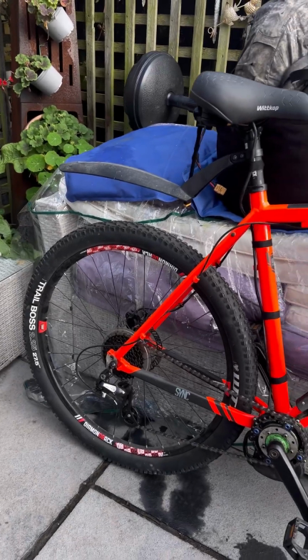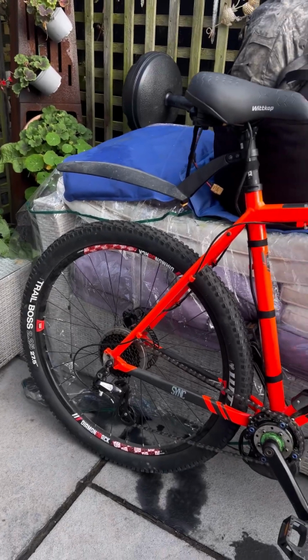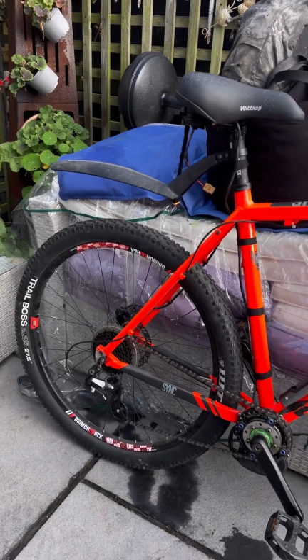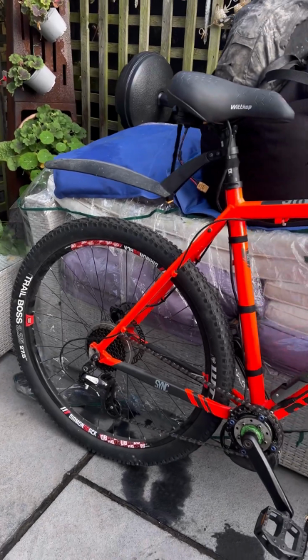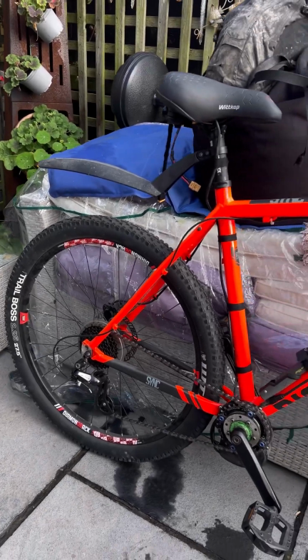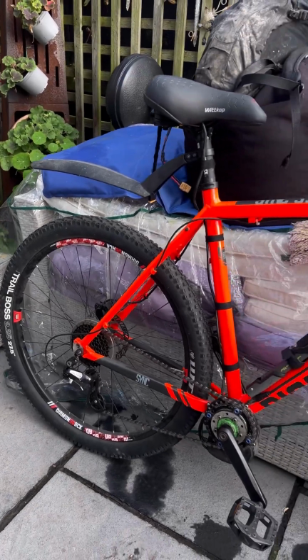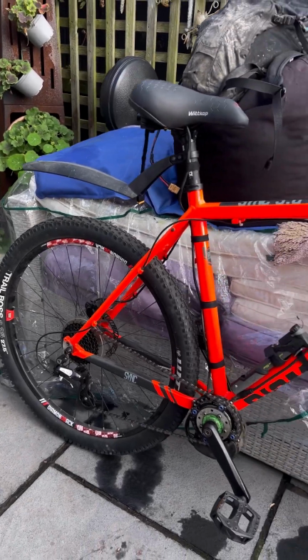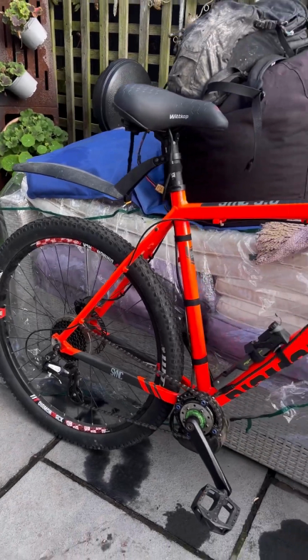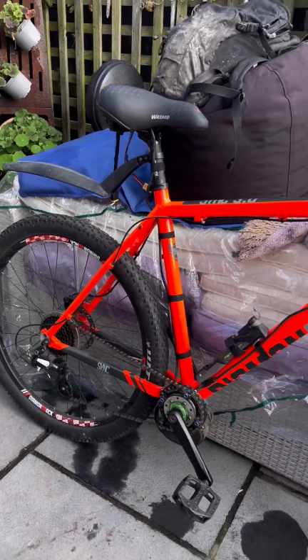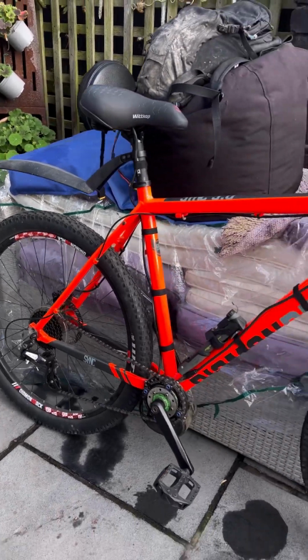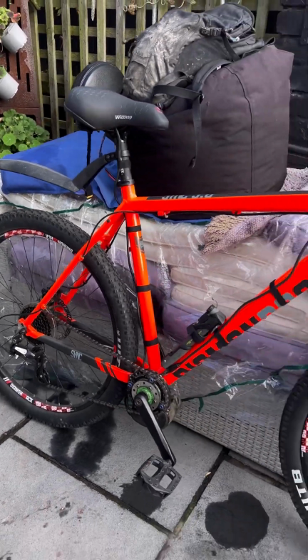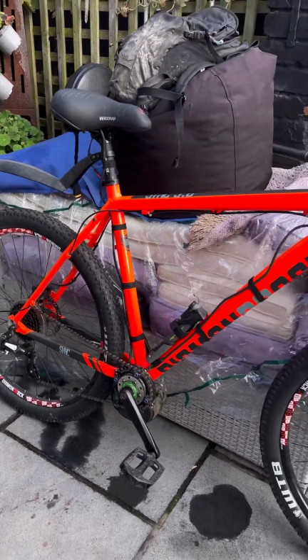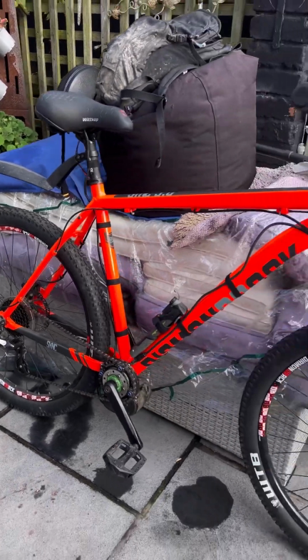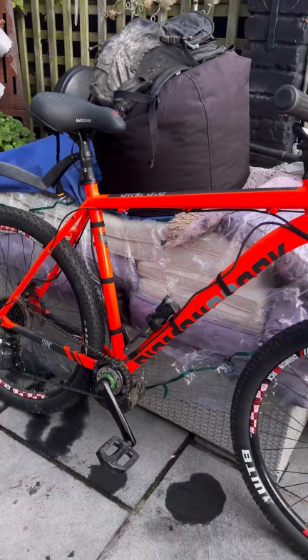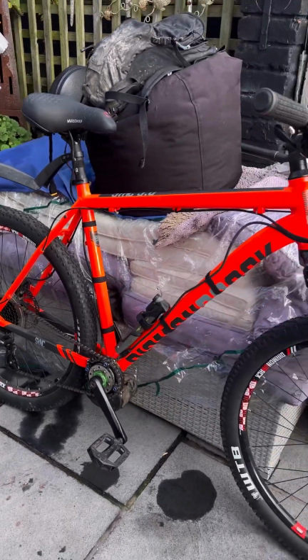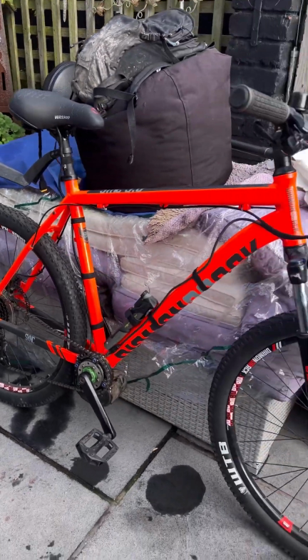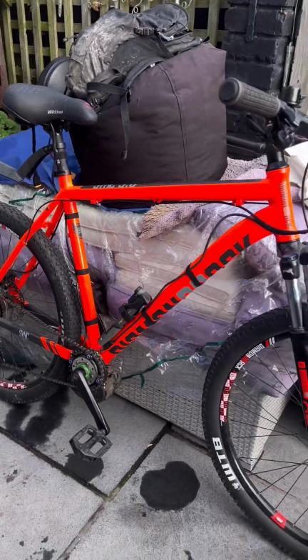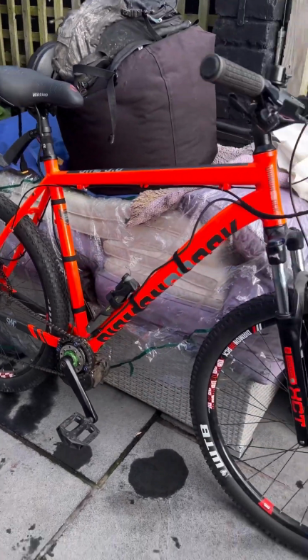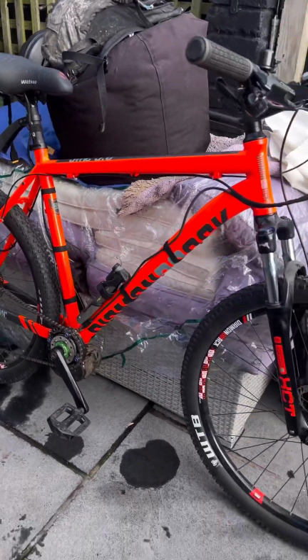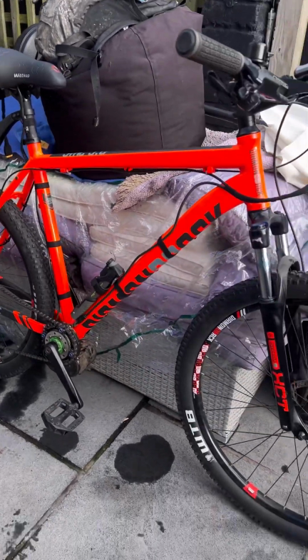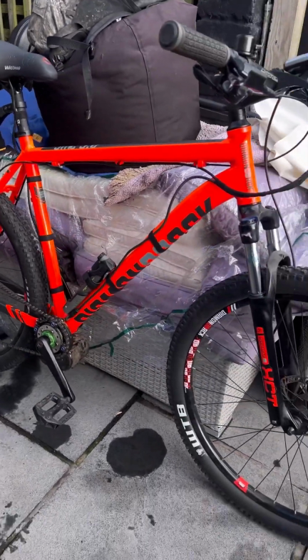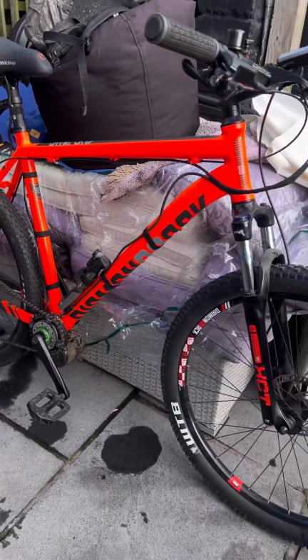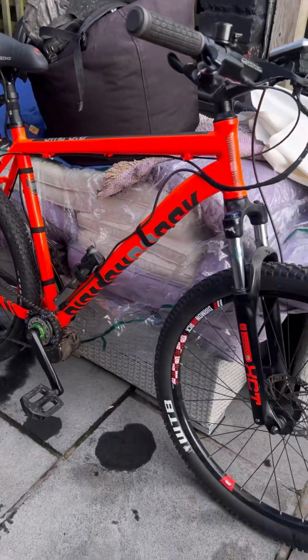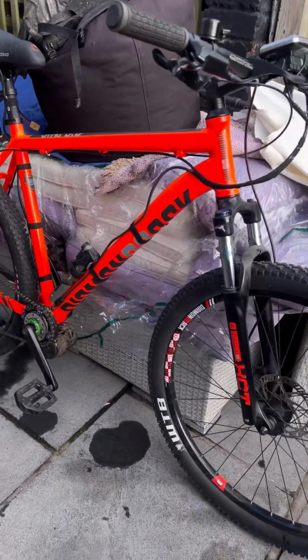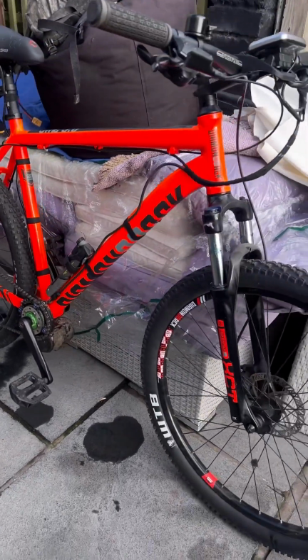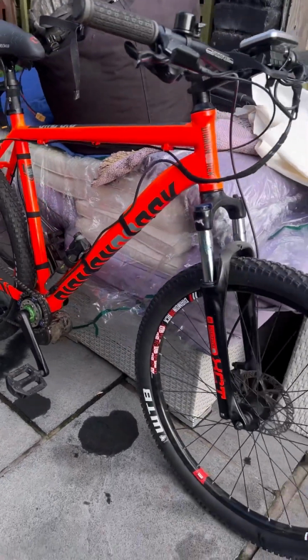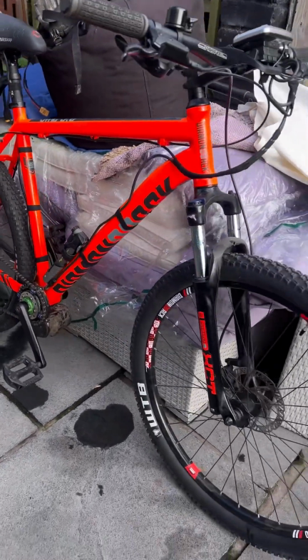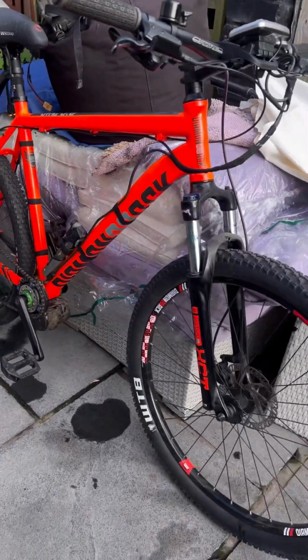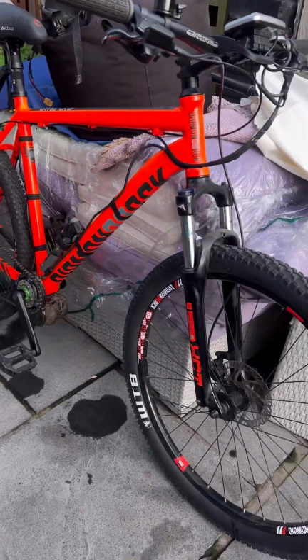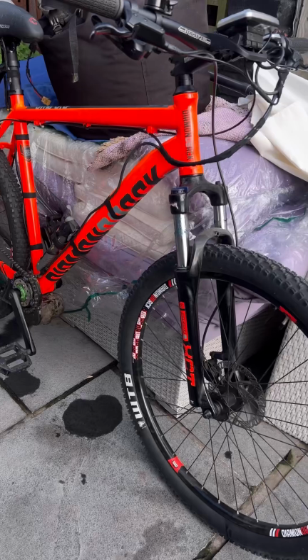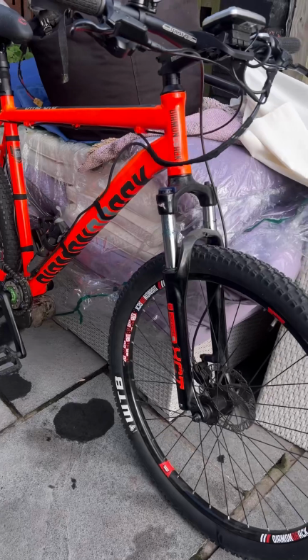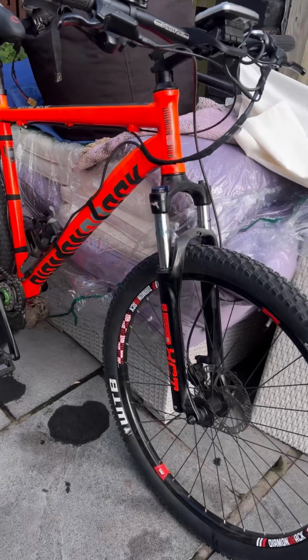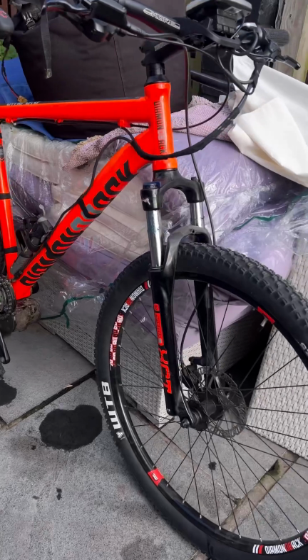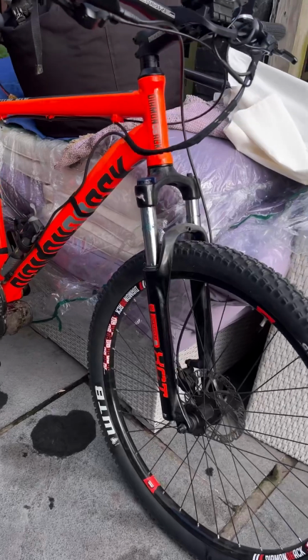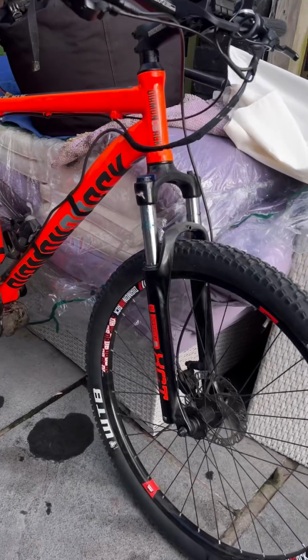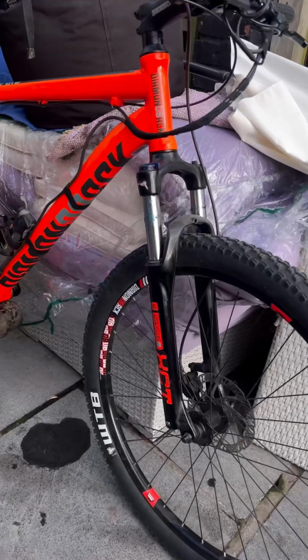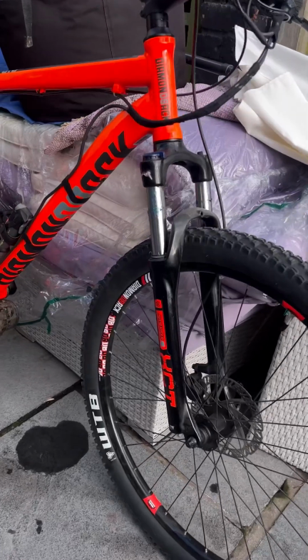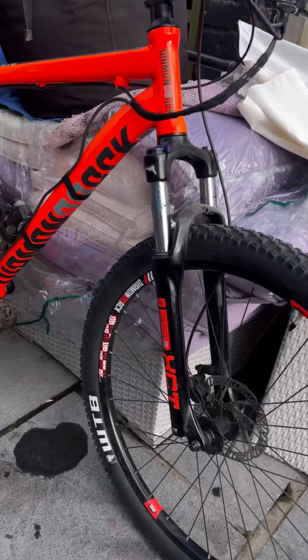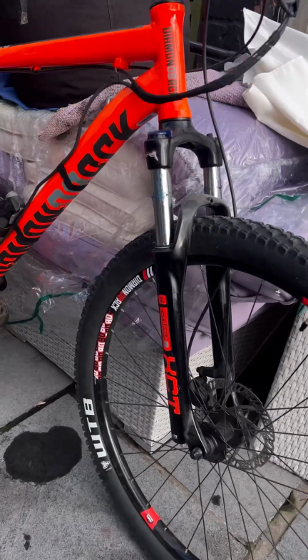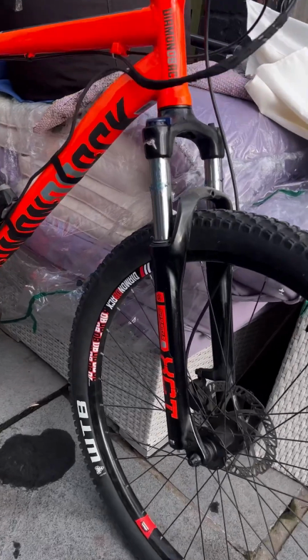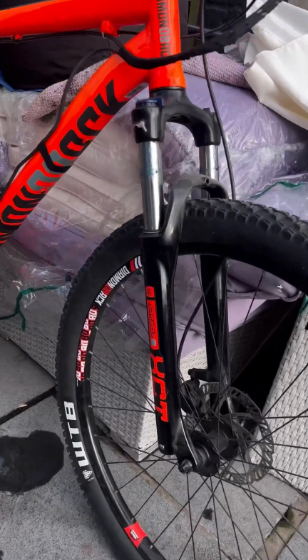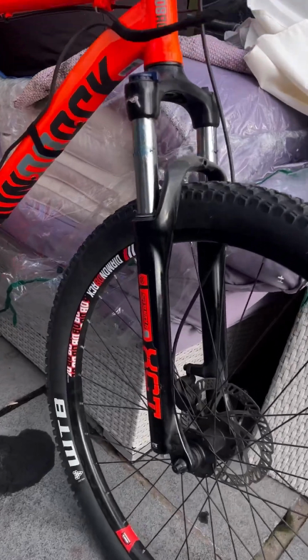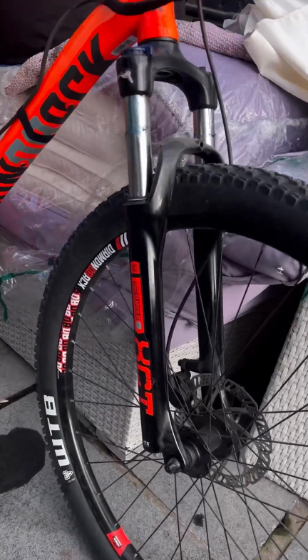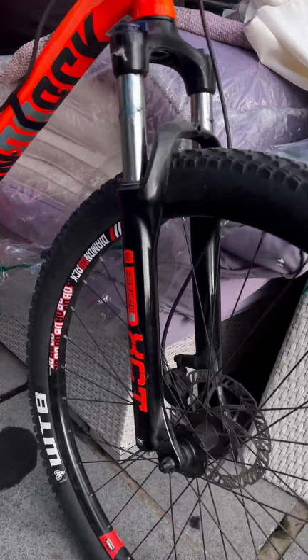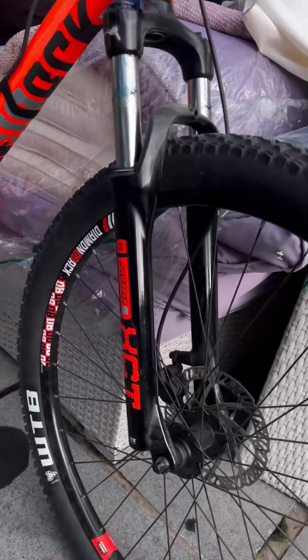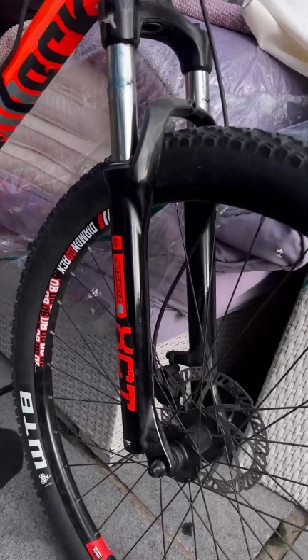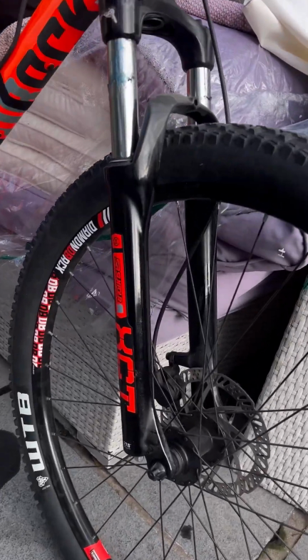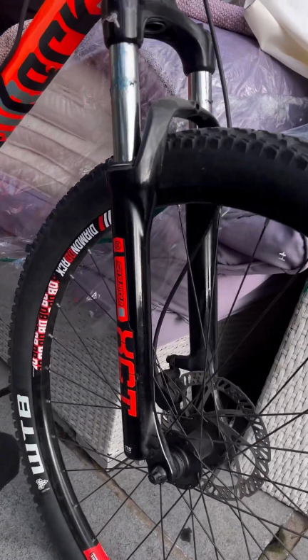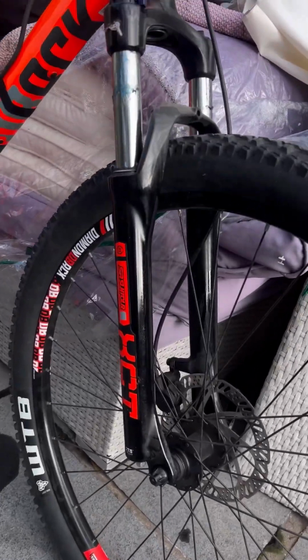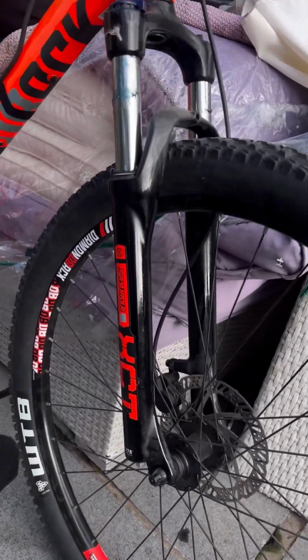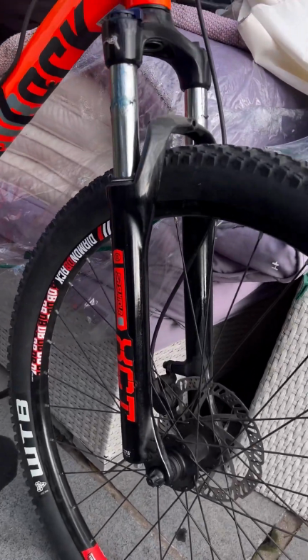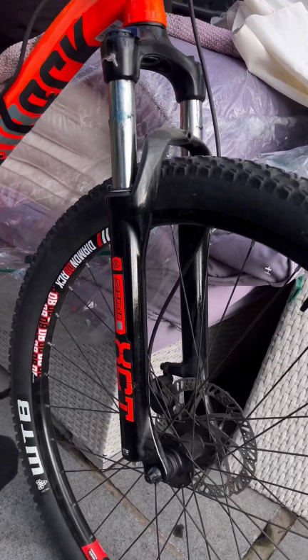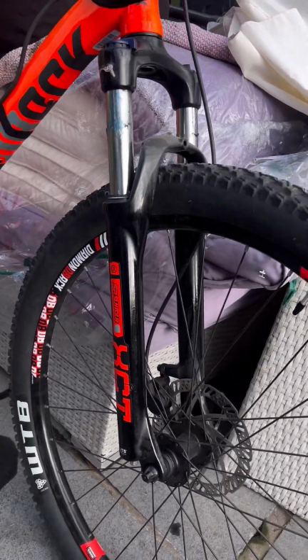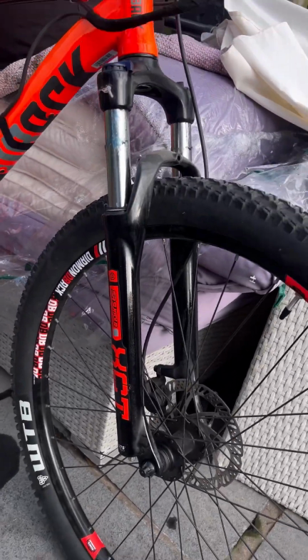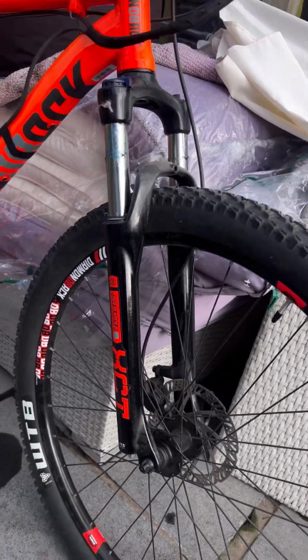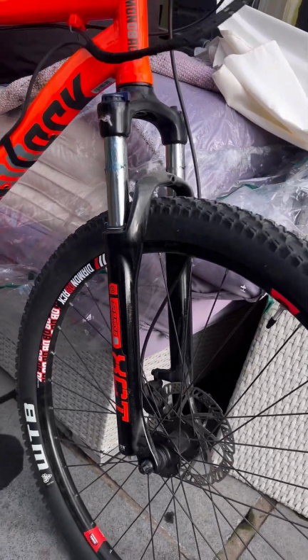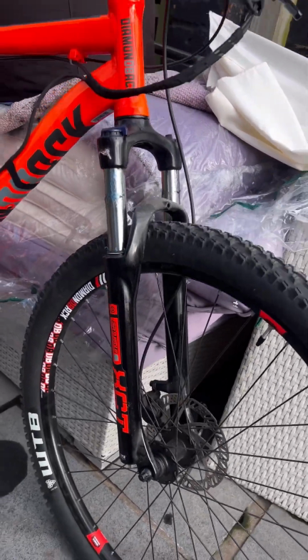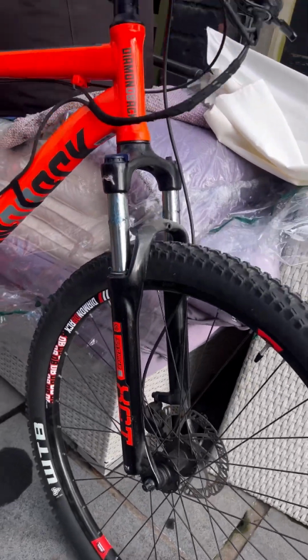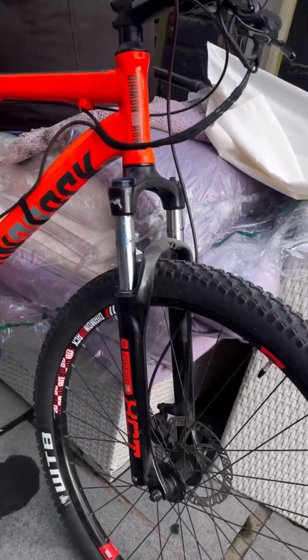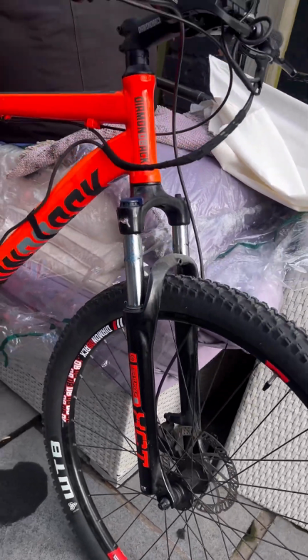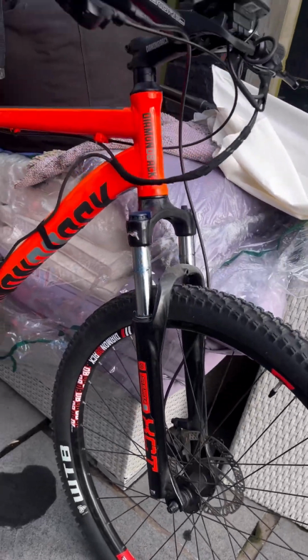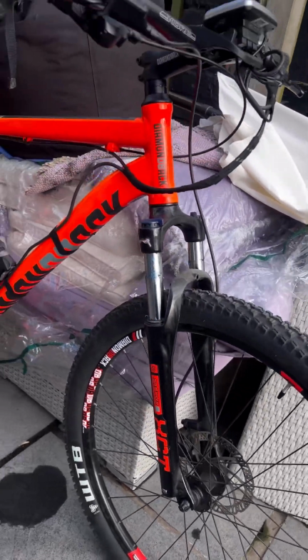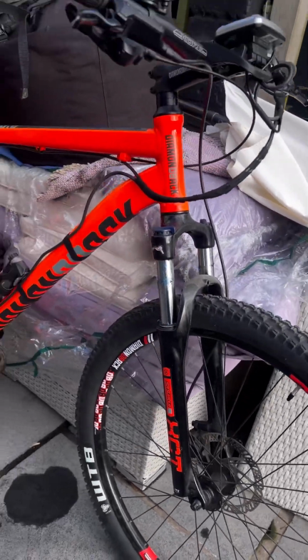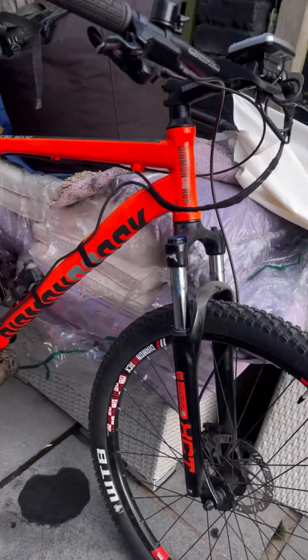Here's a Diamondback MTB bike. The forks aren't too much — budget forks — but the frame's alright.